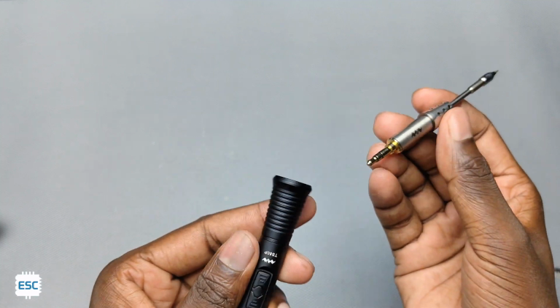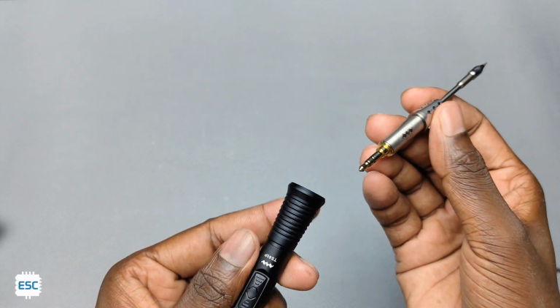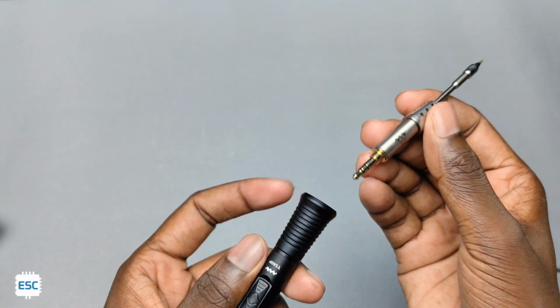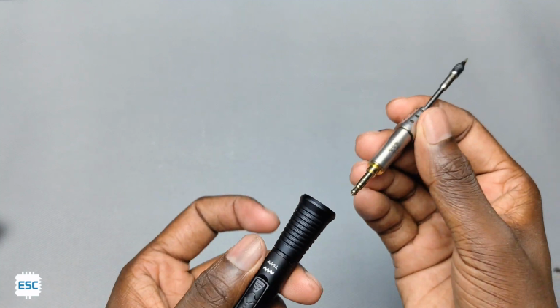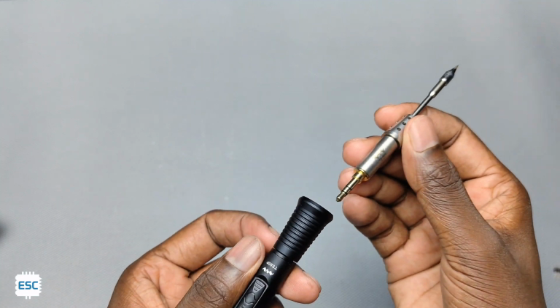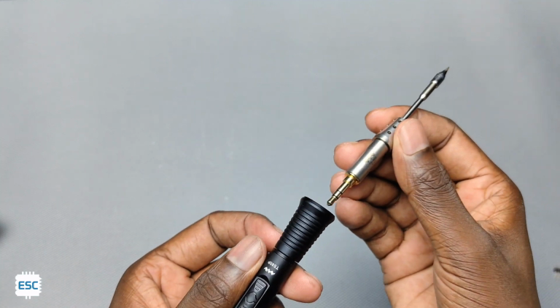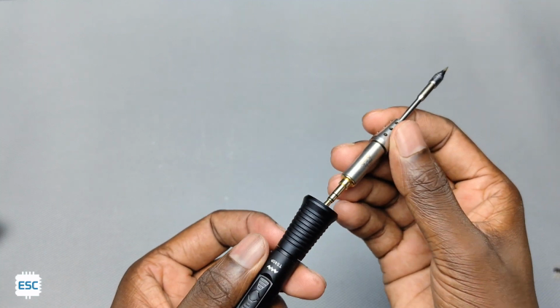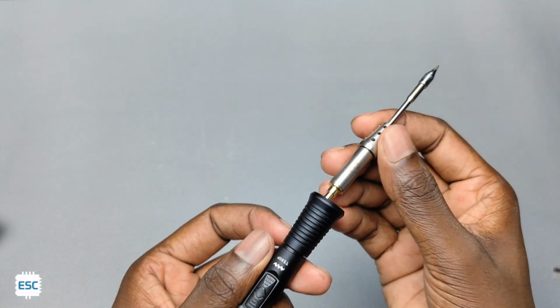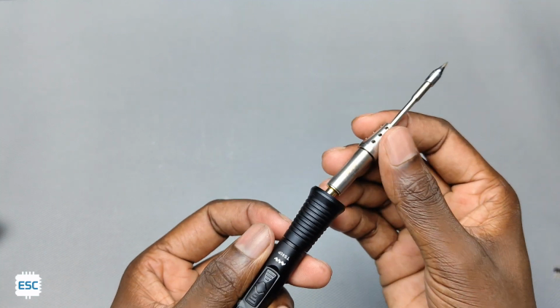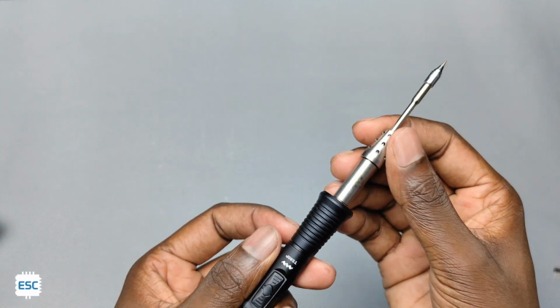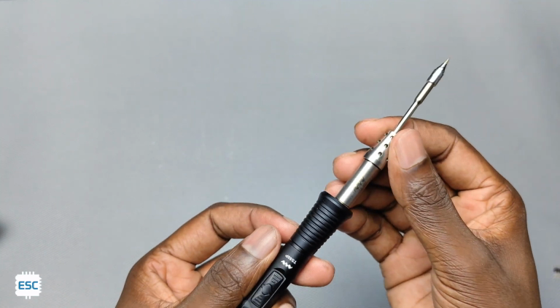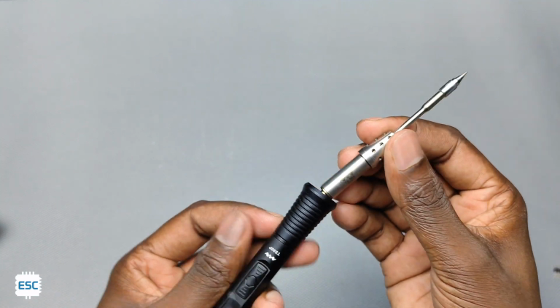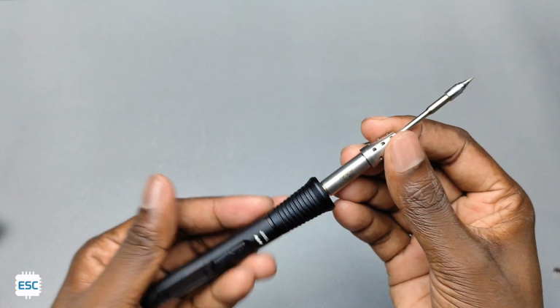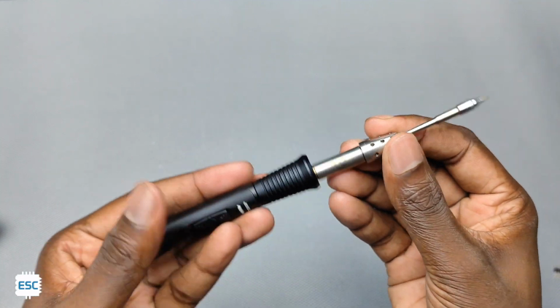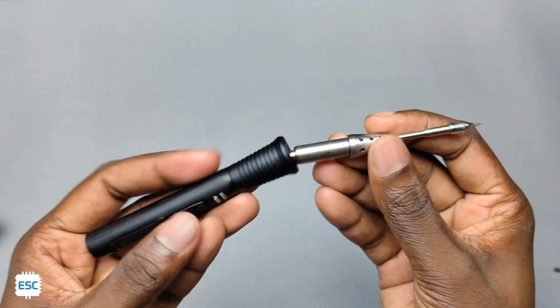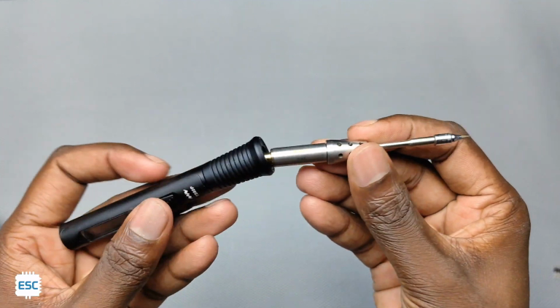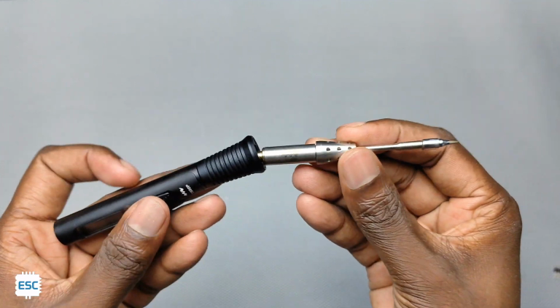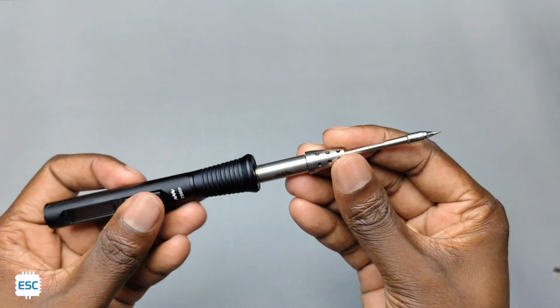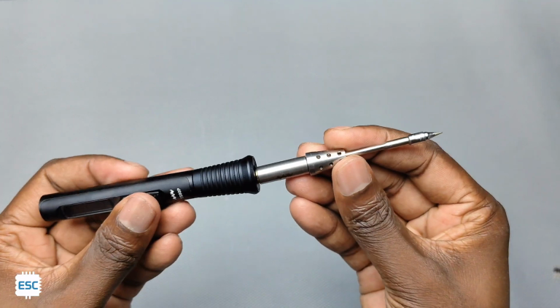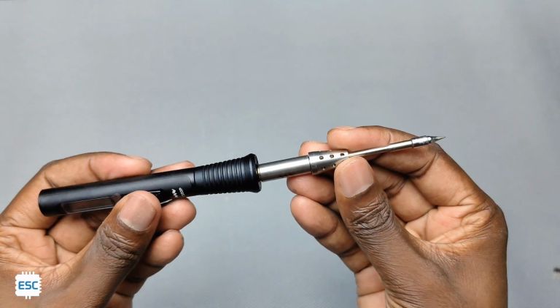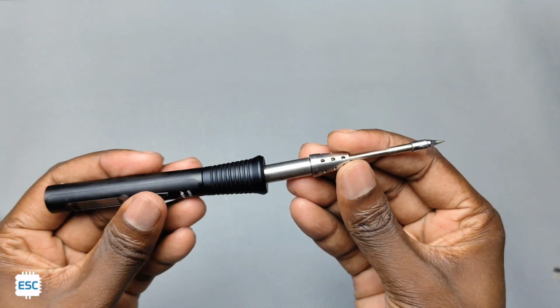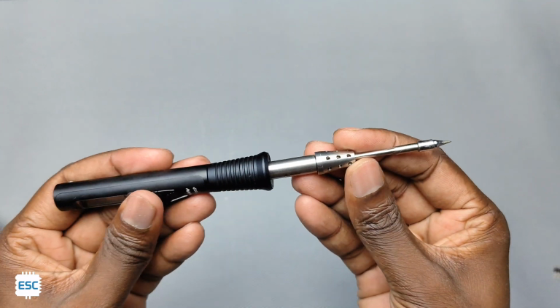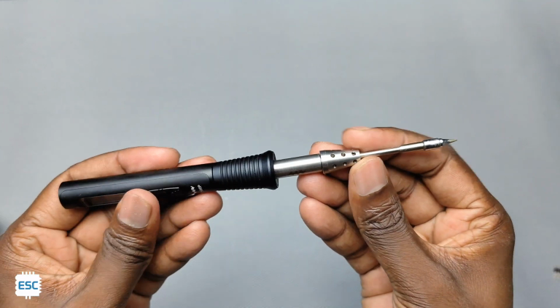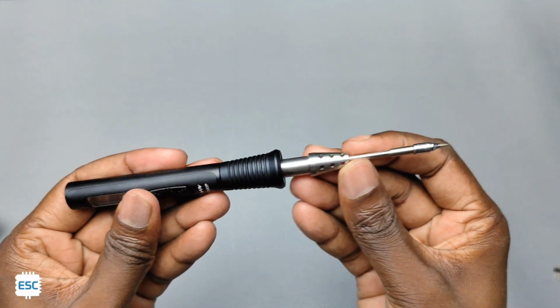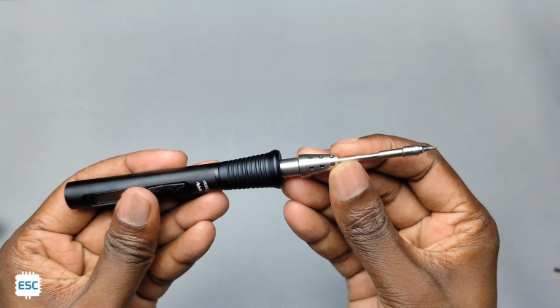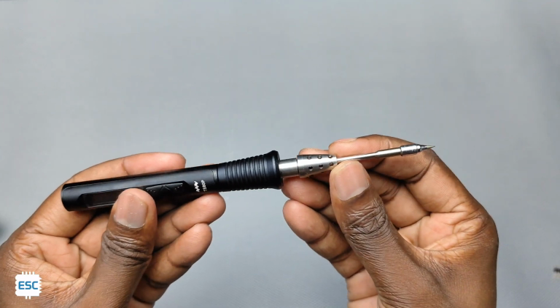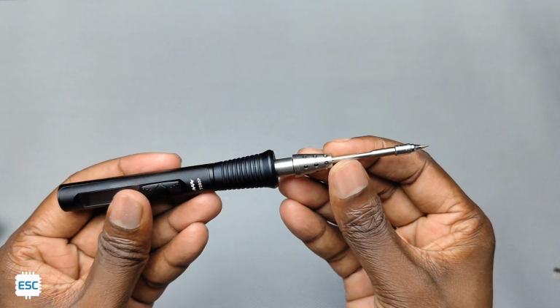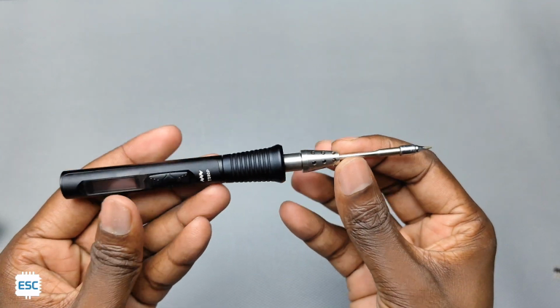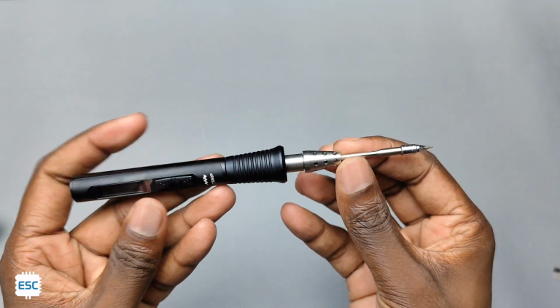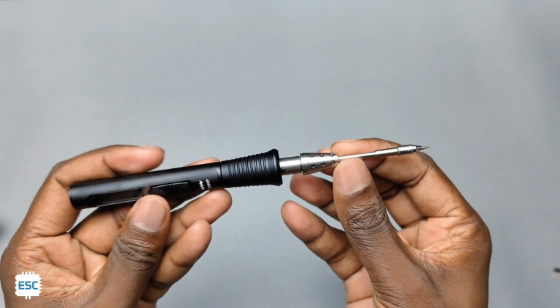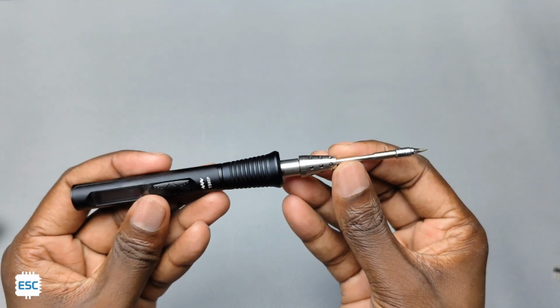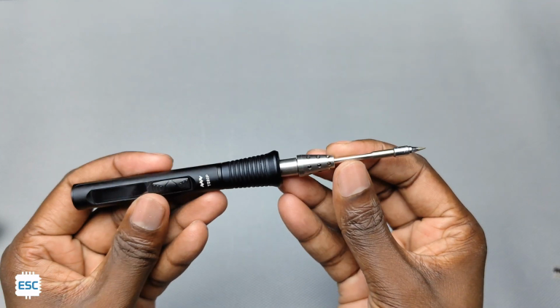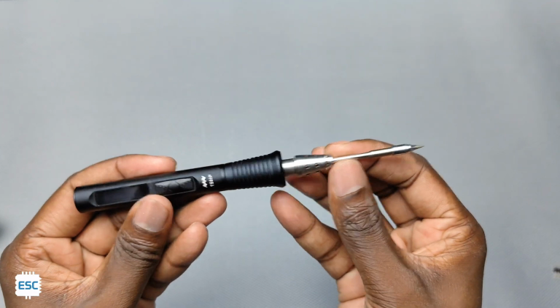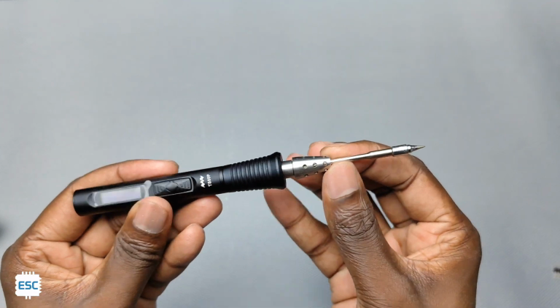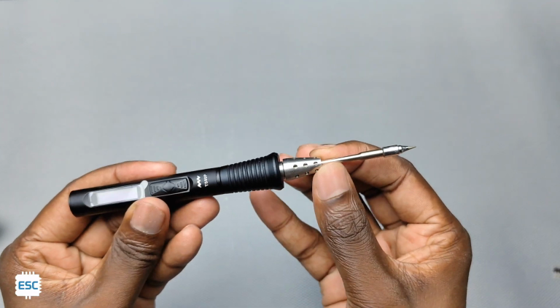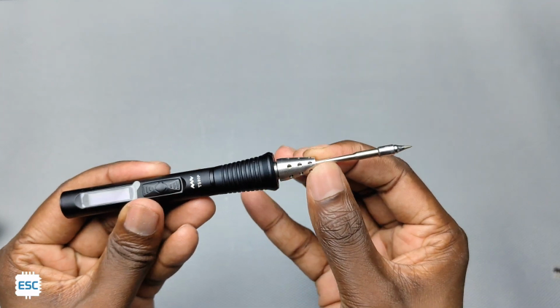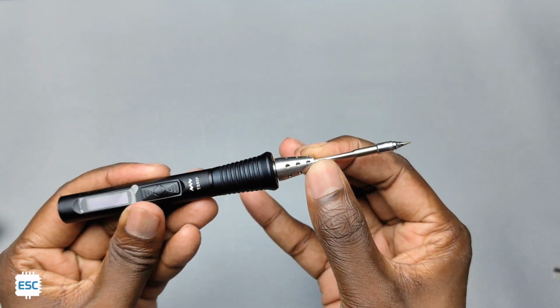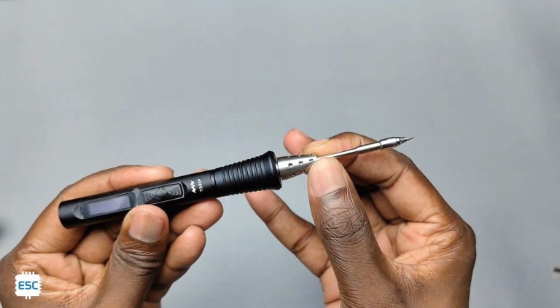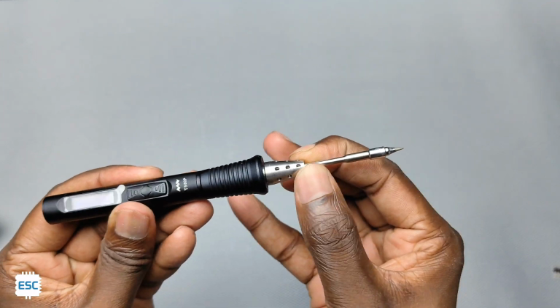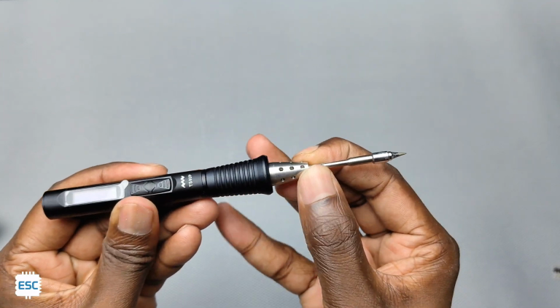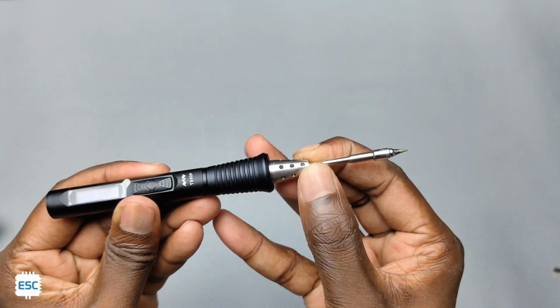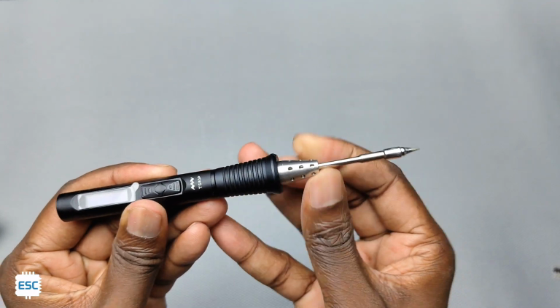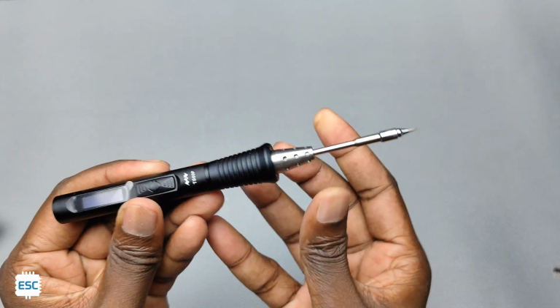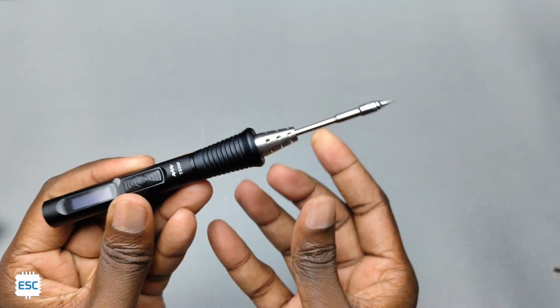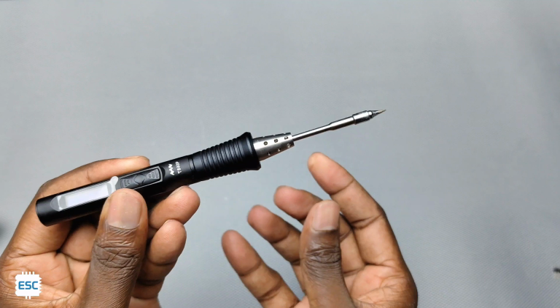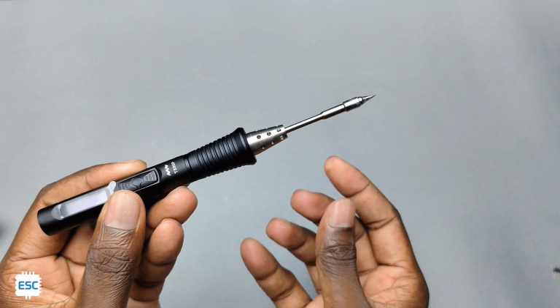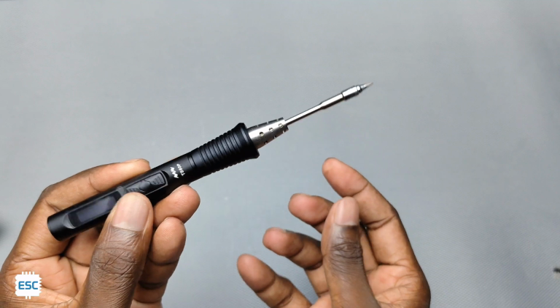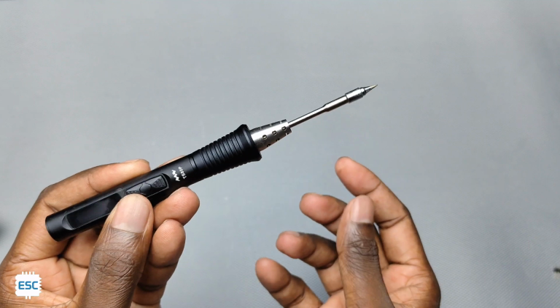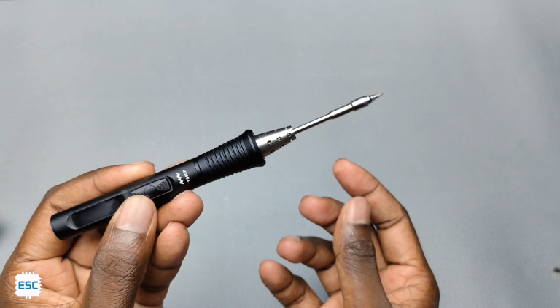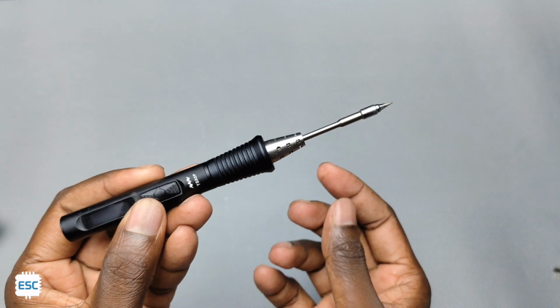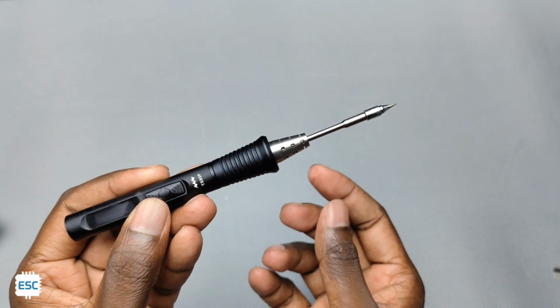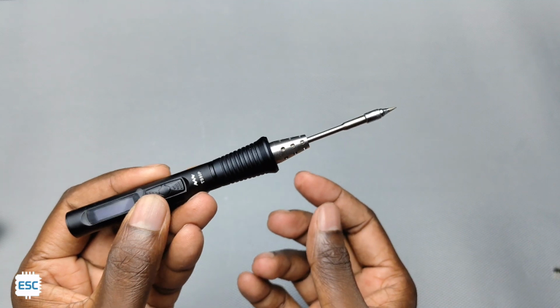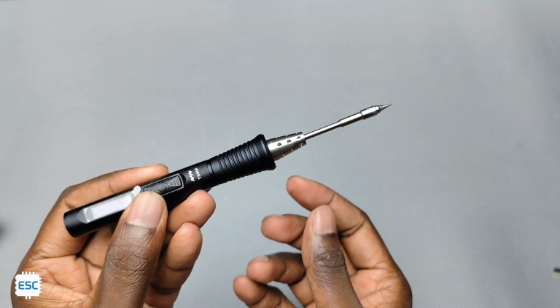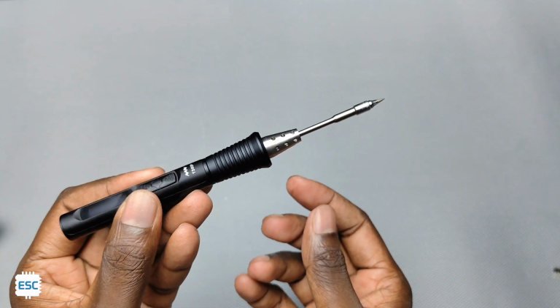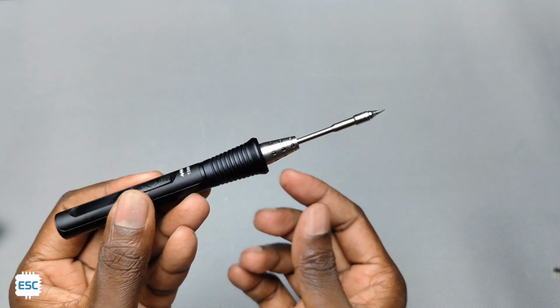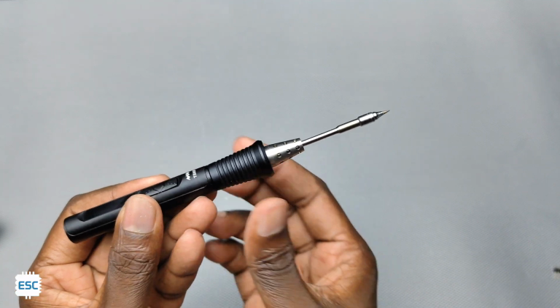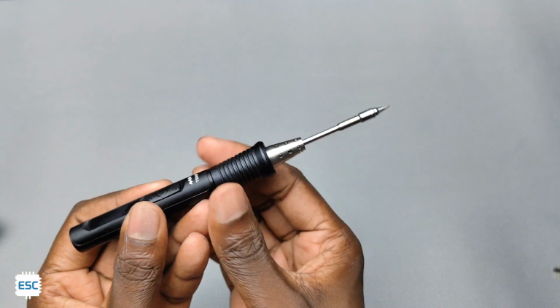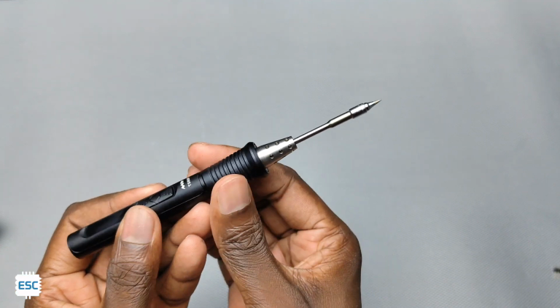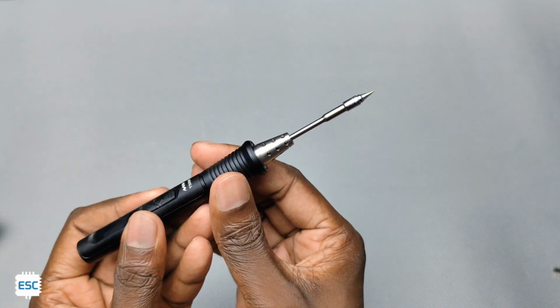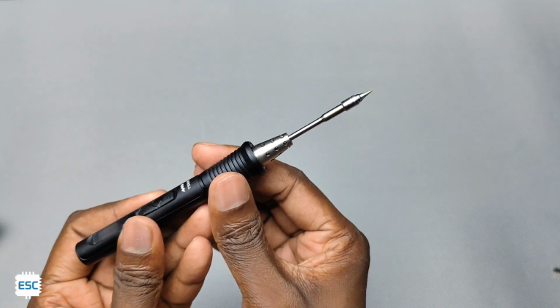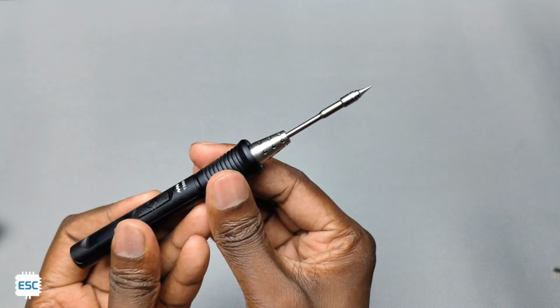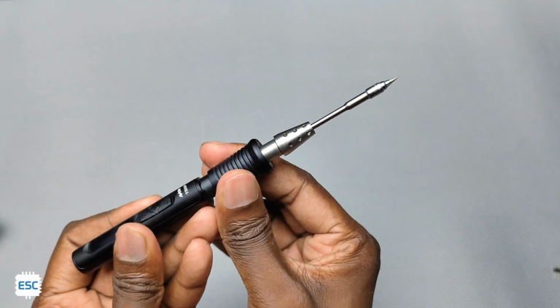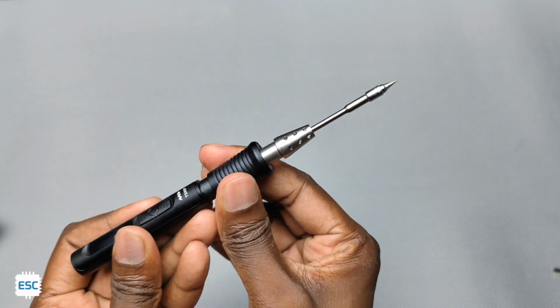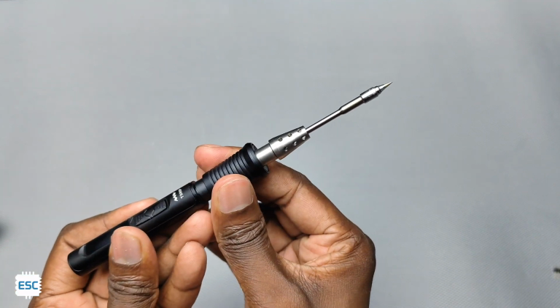Now let's insert the tip into the aluminum body. It is super easy to insert into the body, and it also comes out quickly by pulling out the grip.